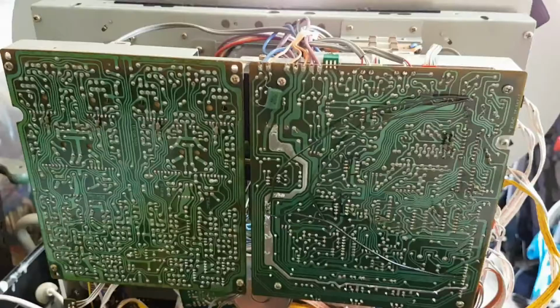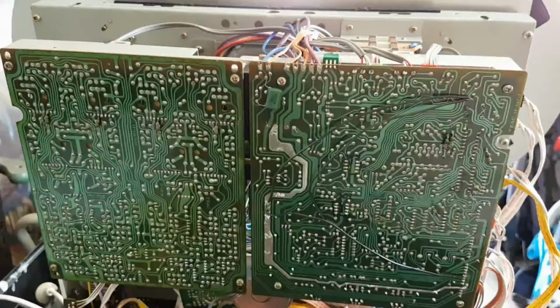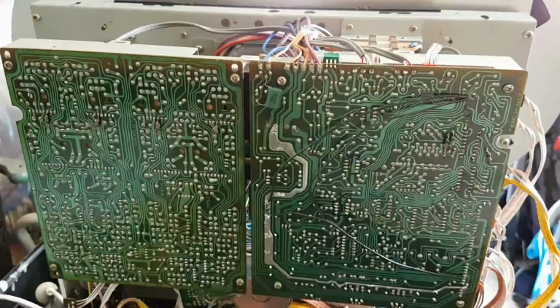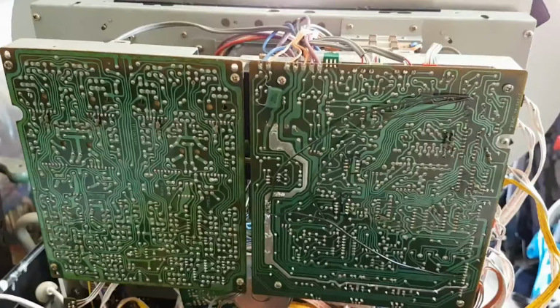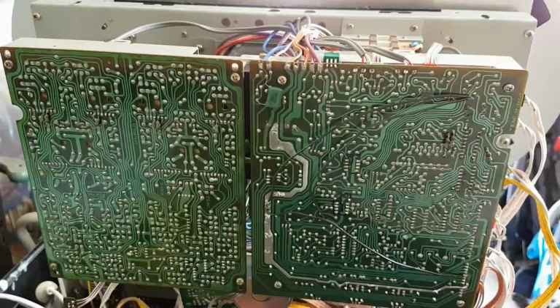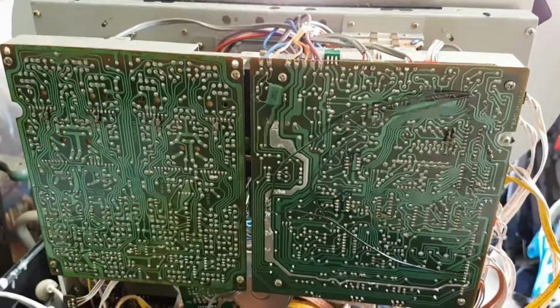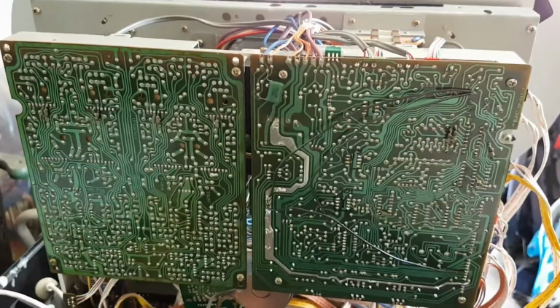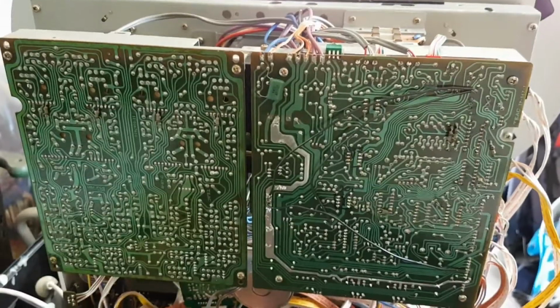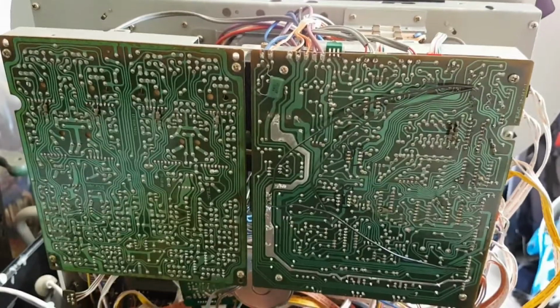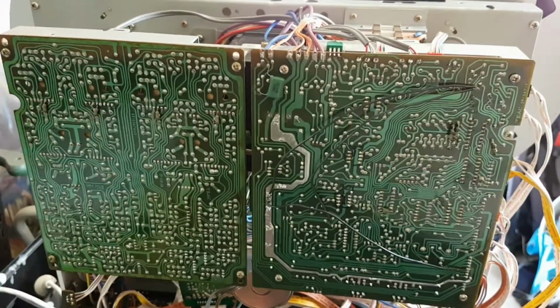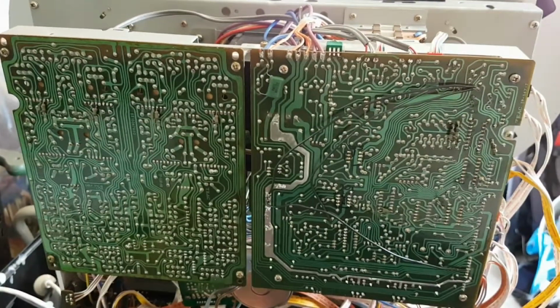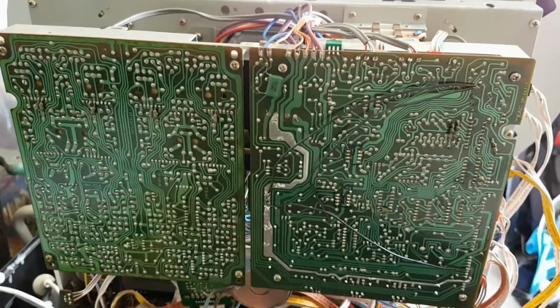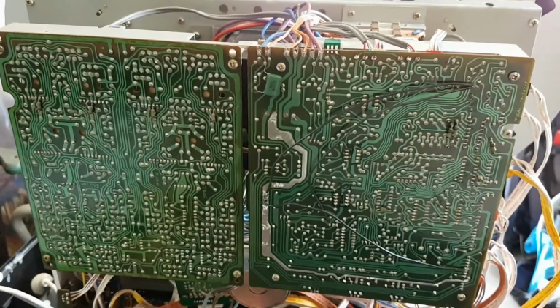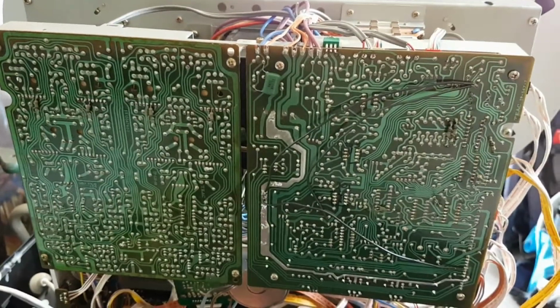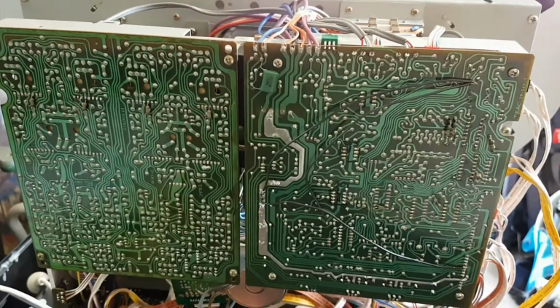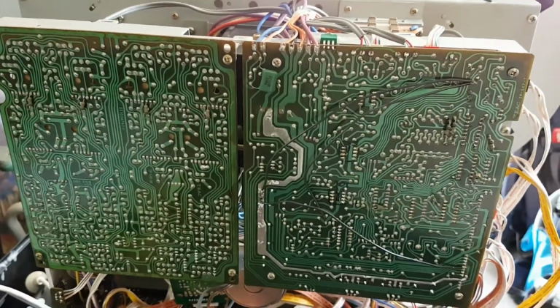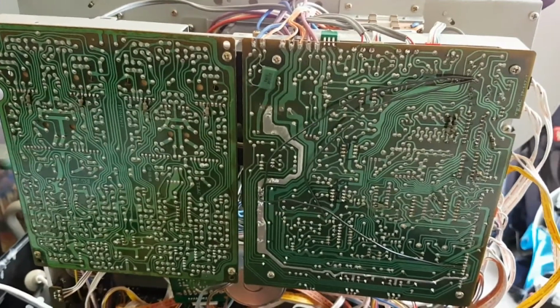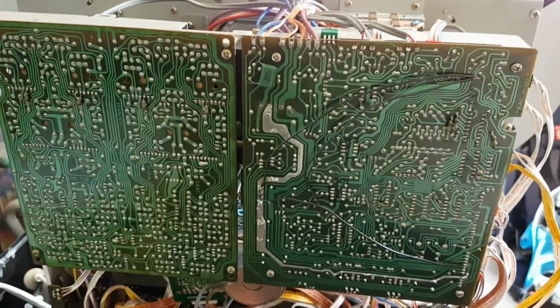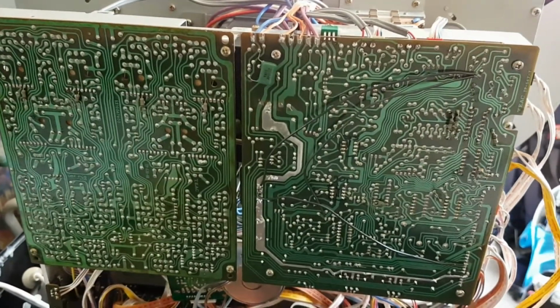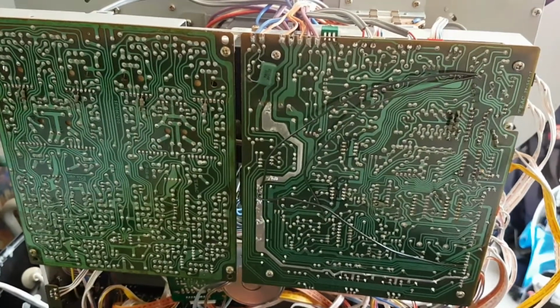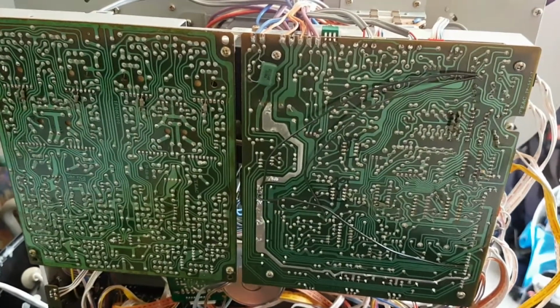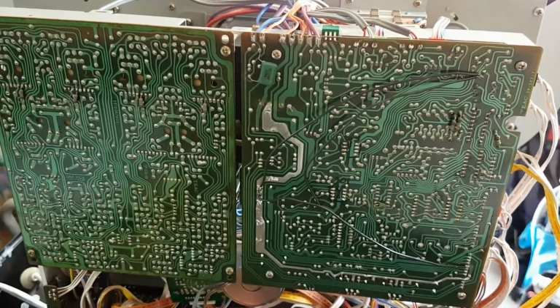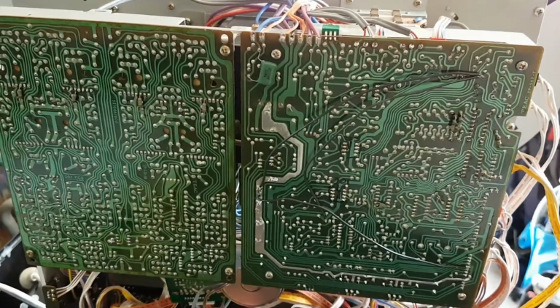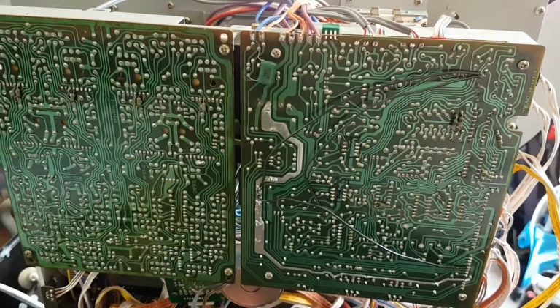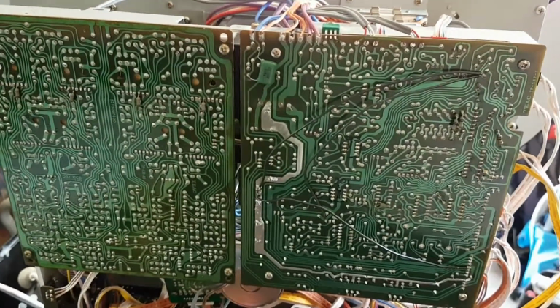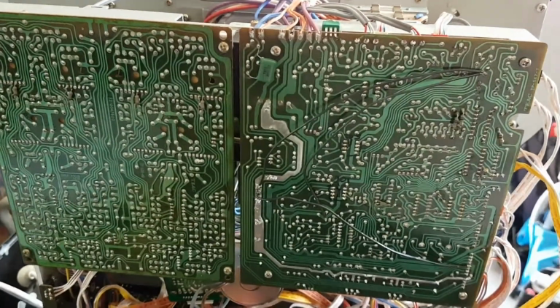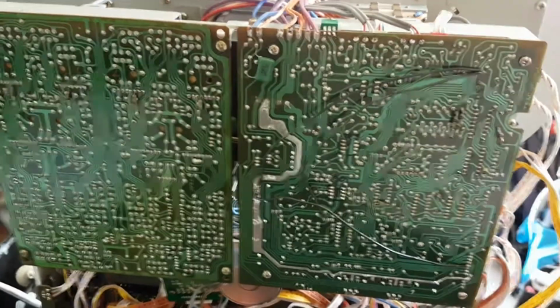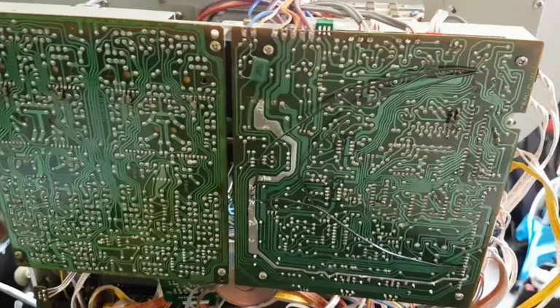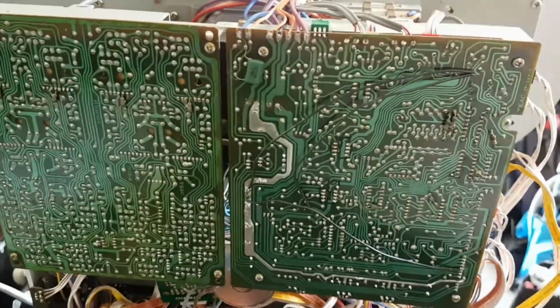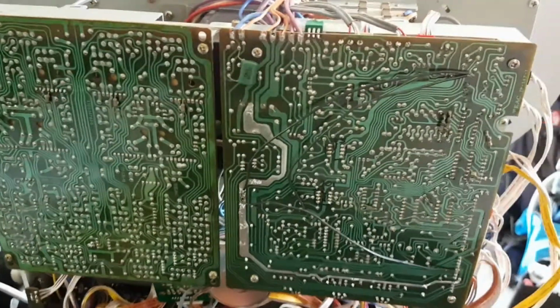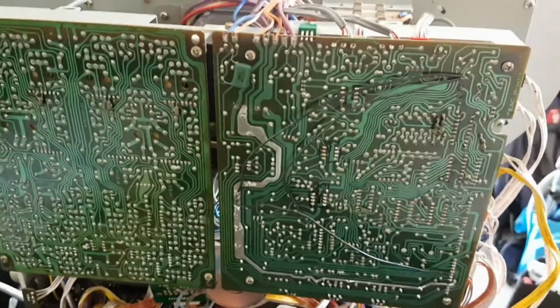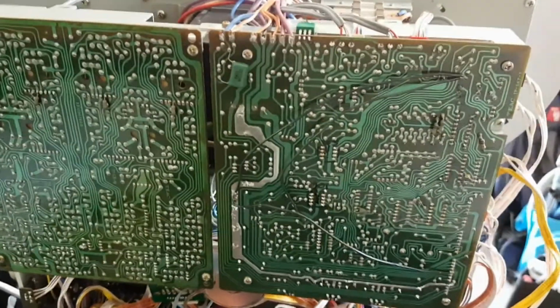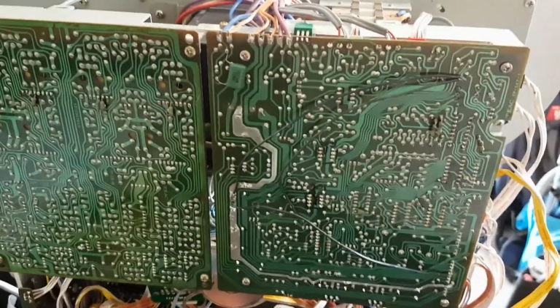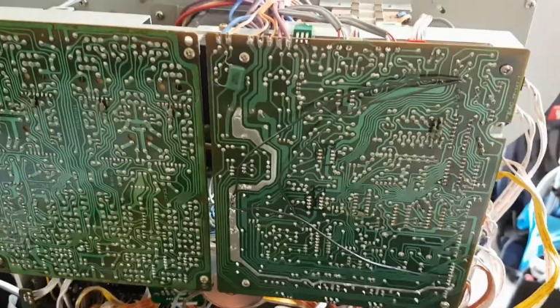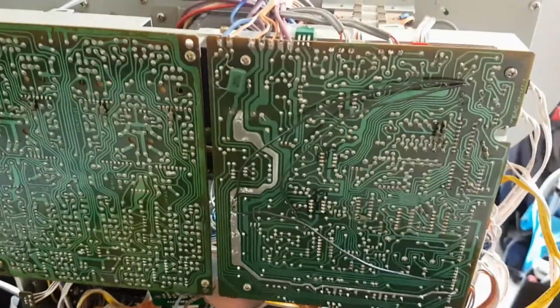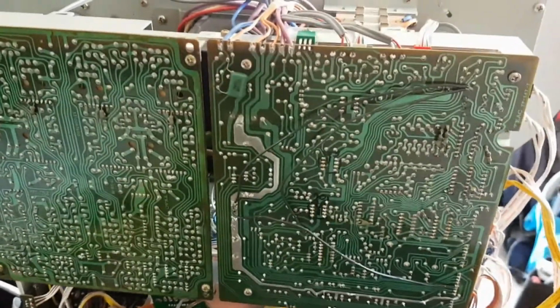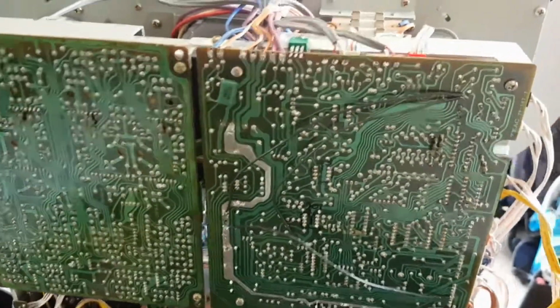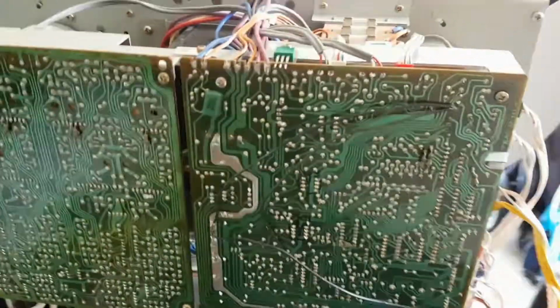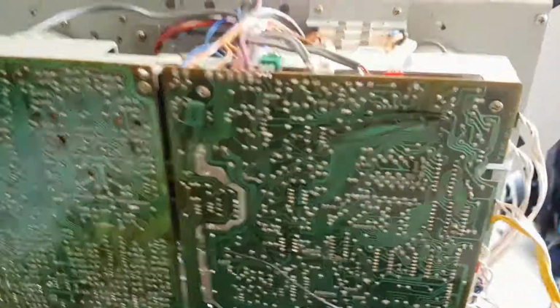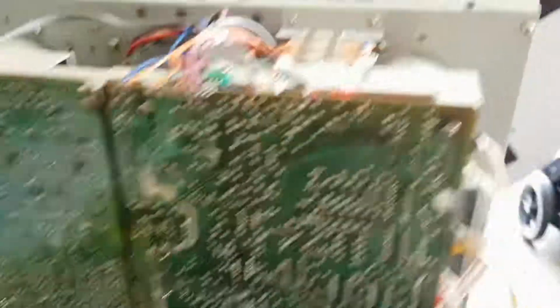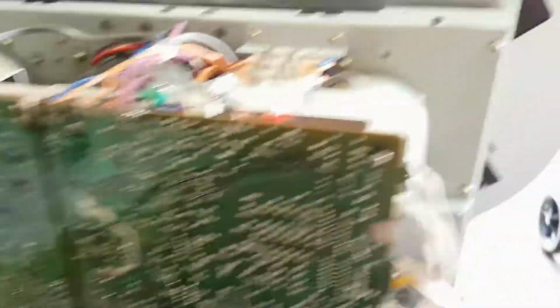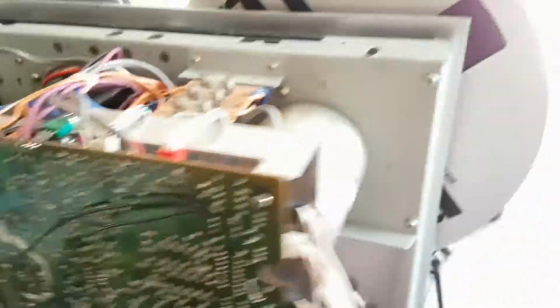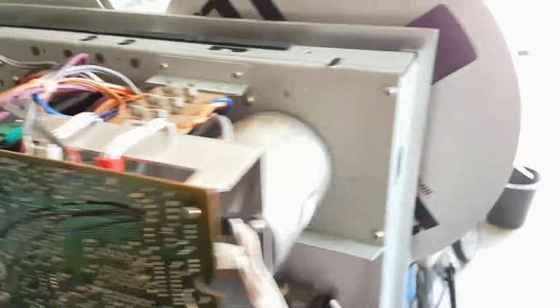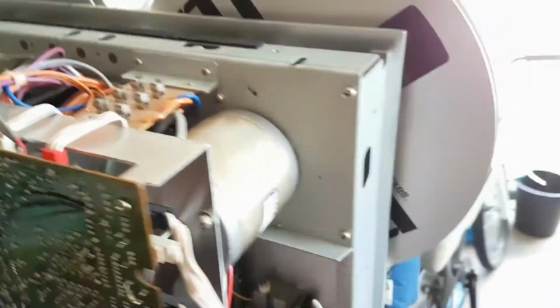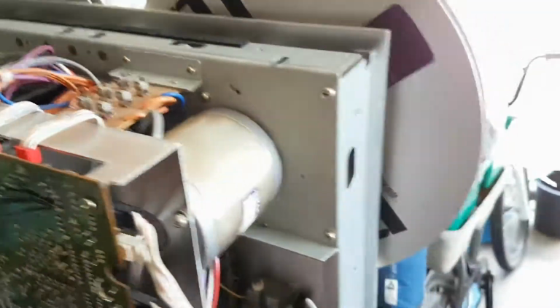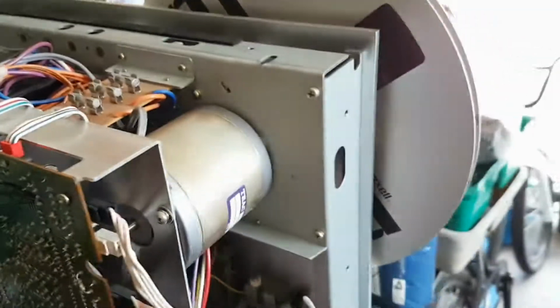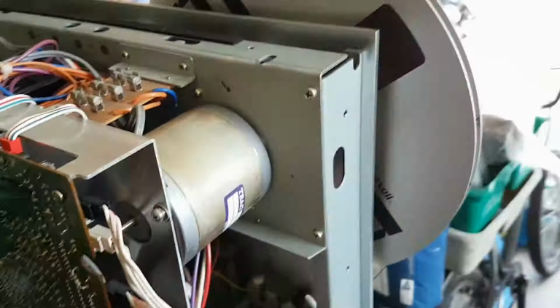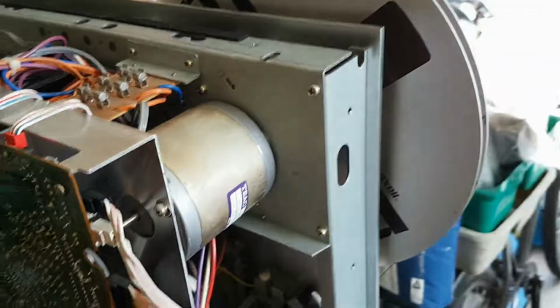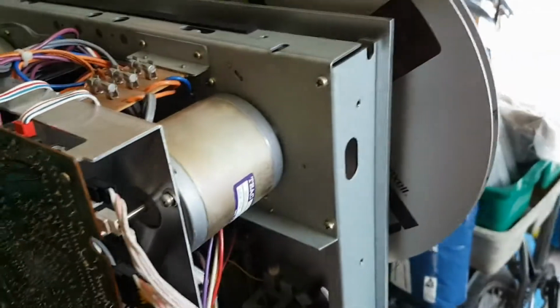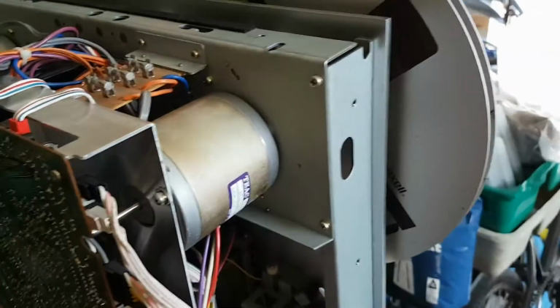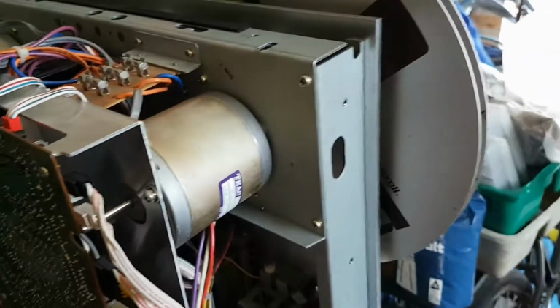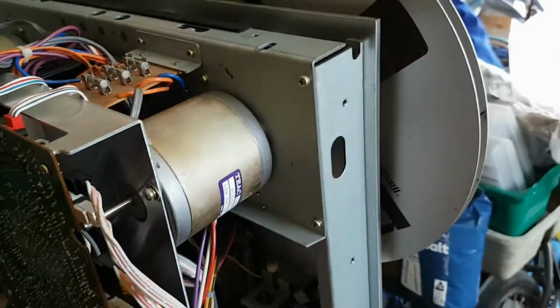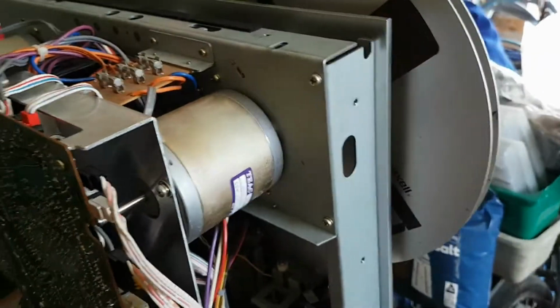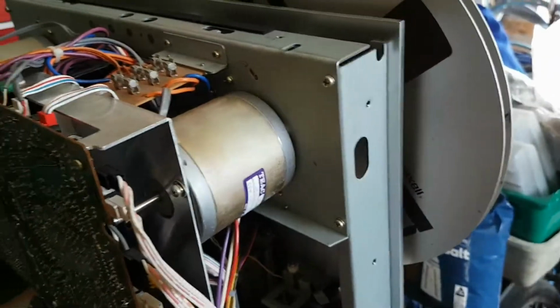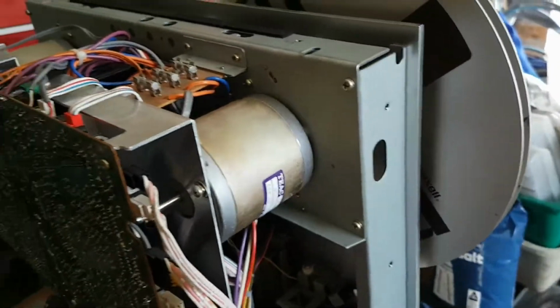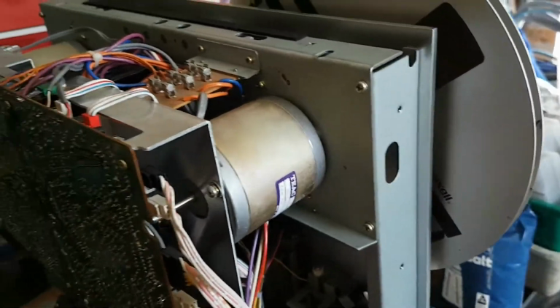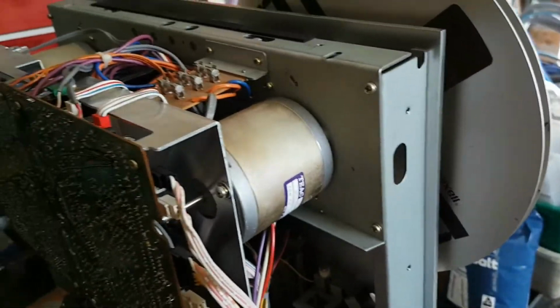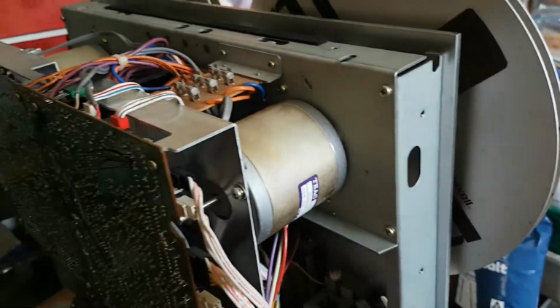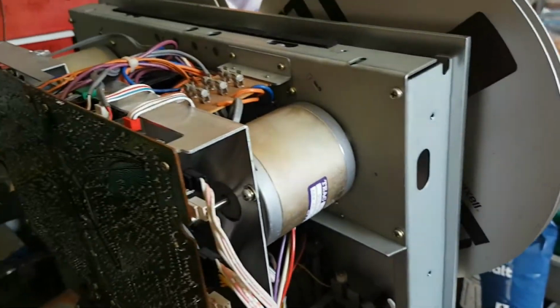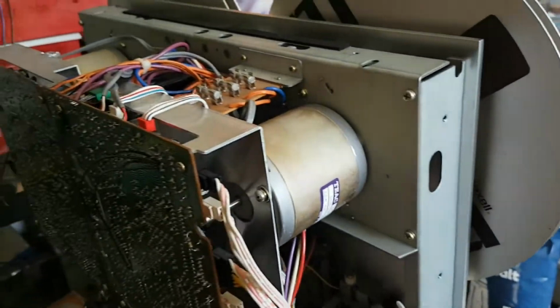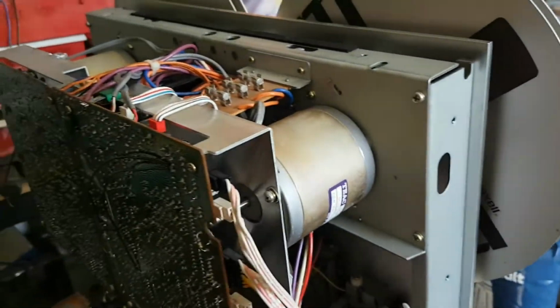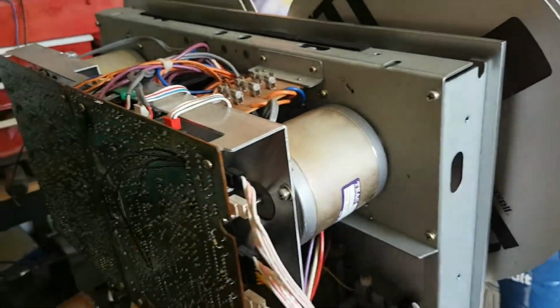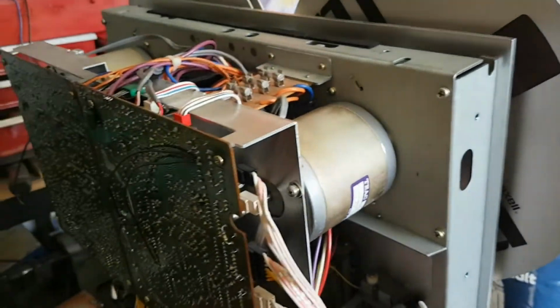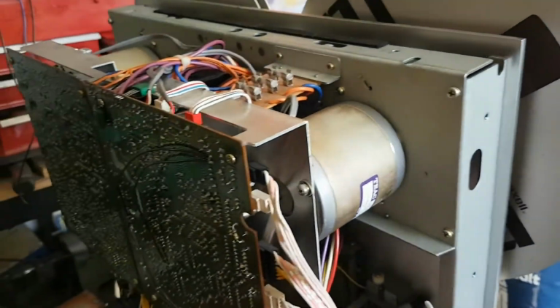G'day viewers, this is Troy from Troy's Digital Arts channel with an update on my TEAC X1000R.